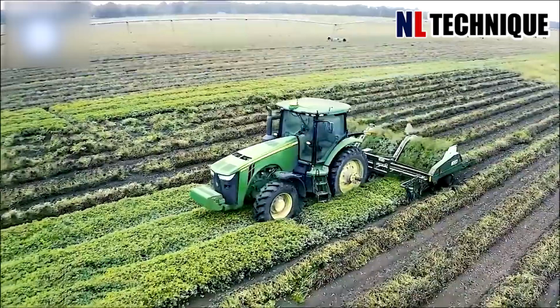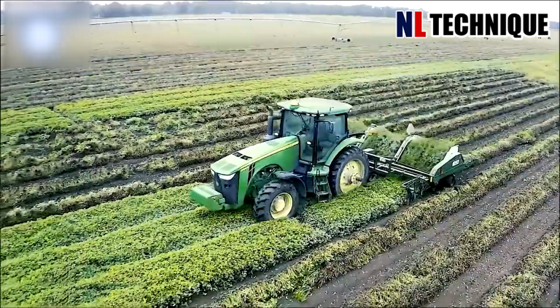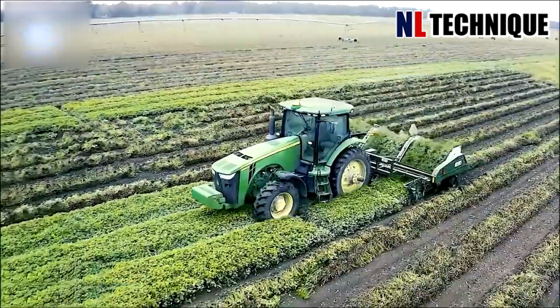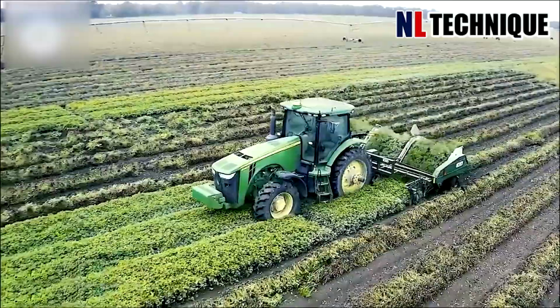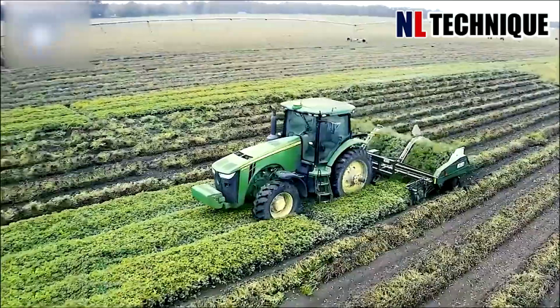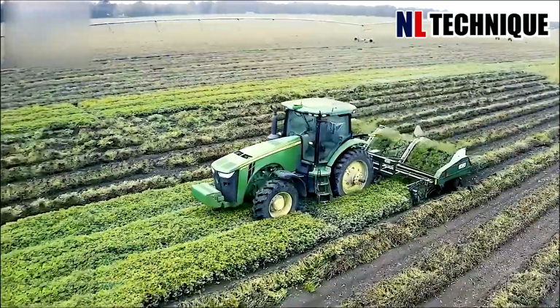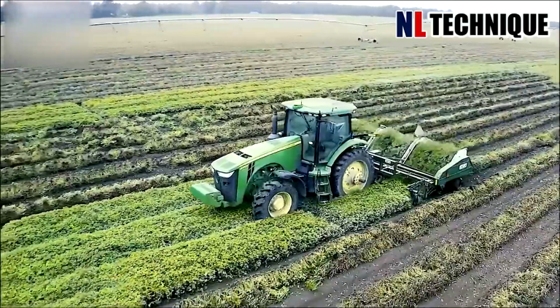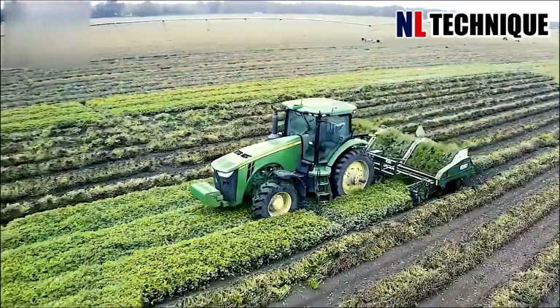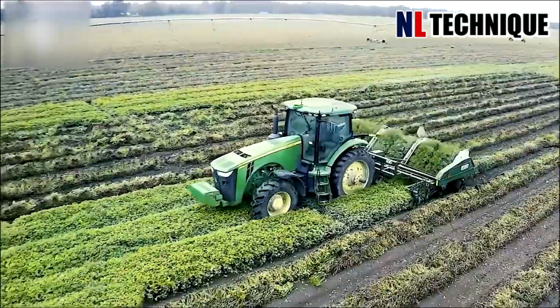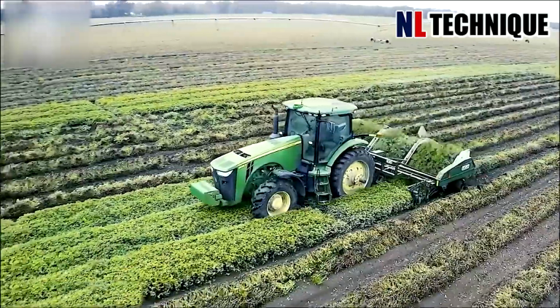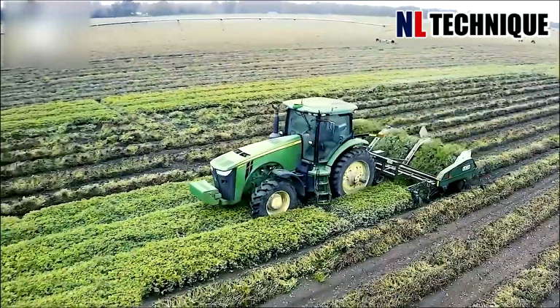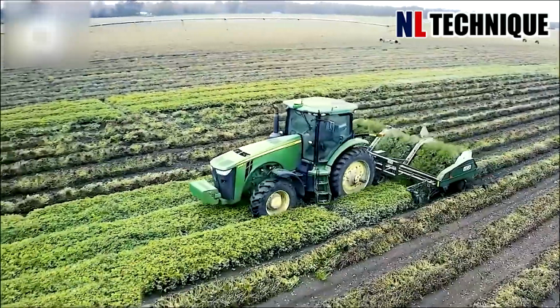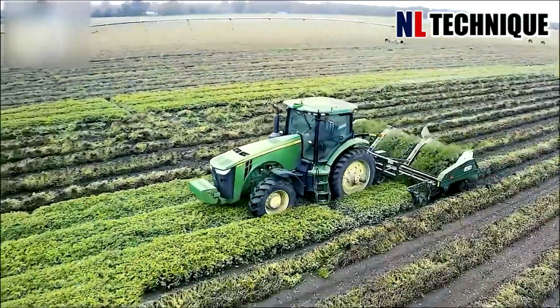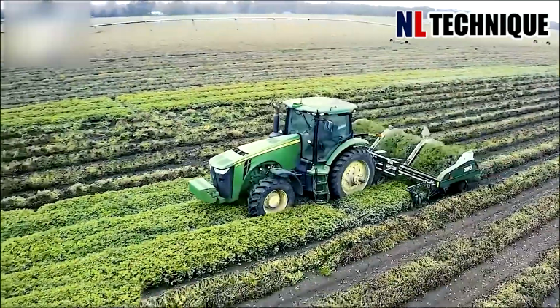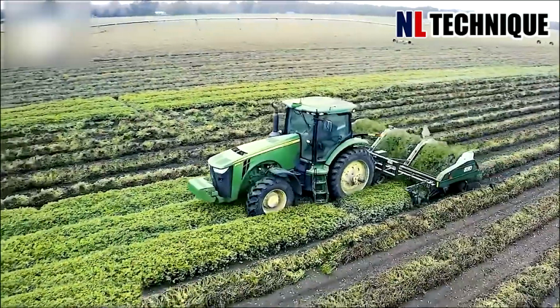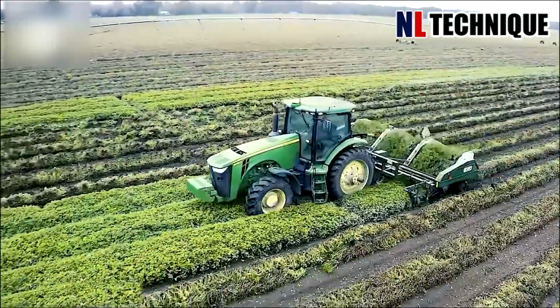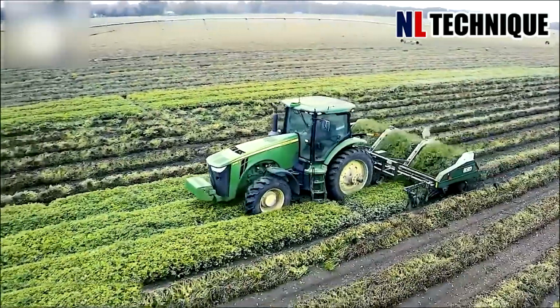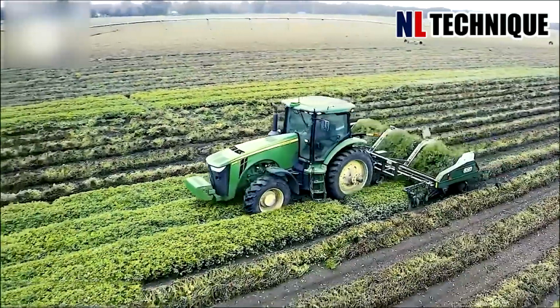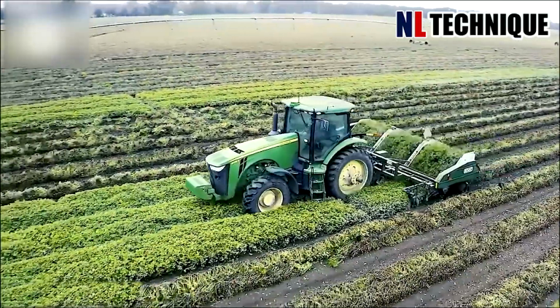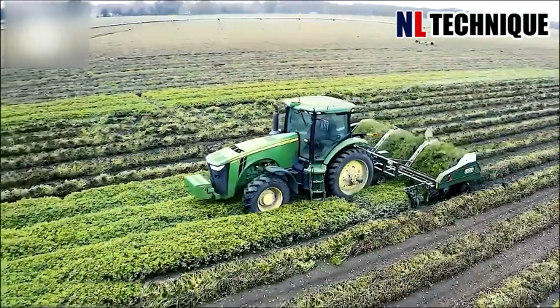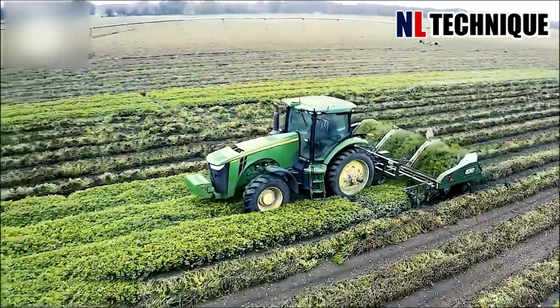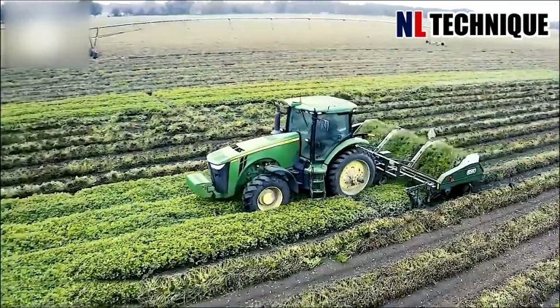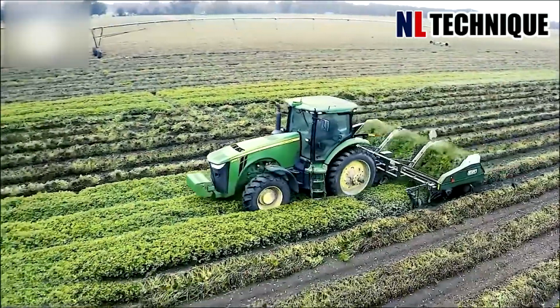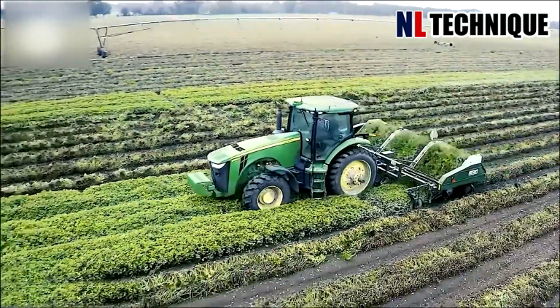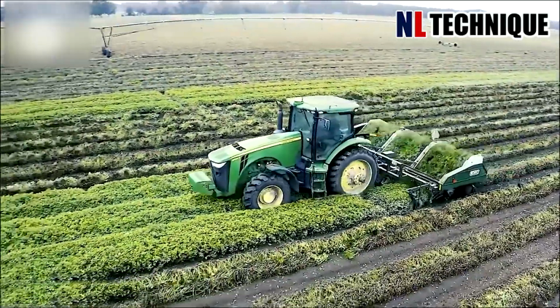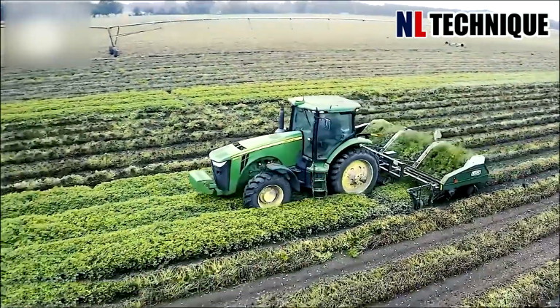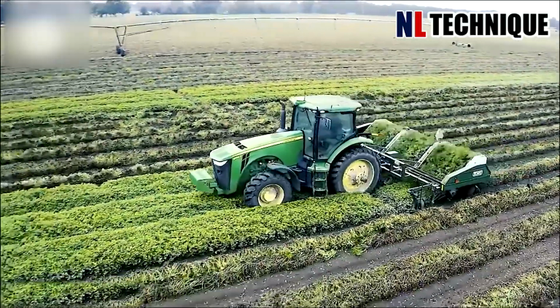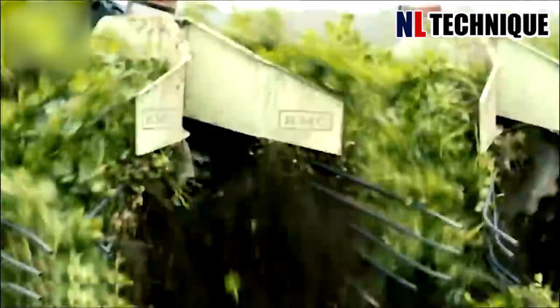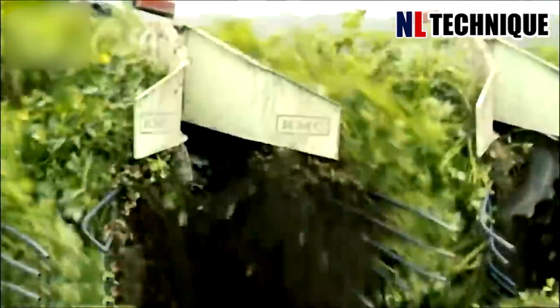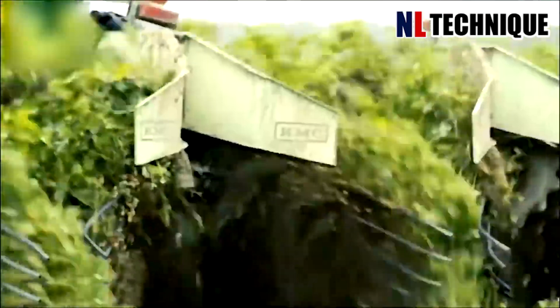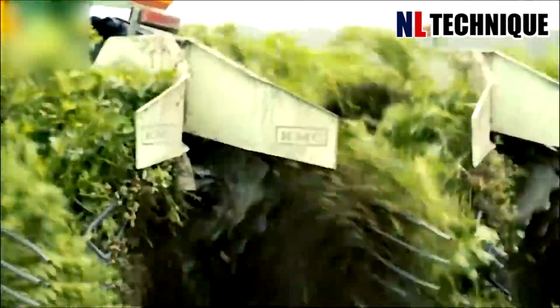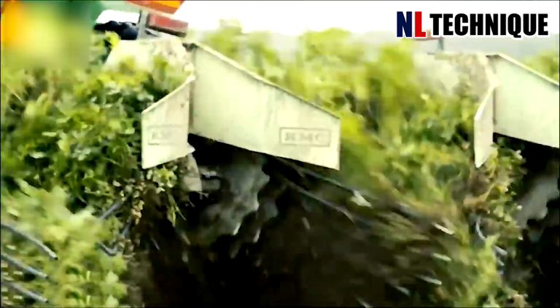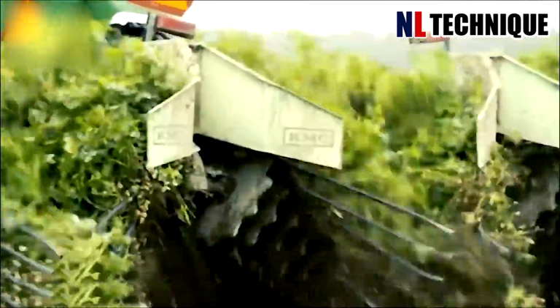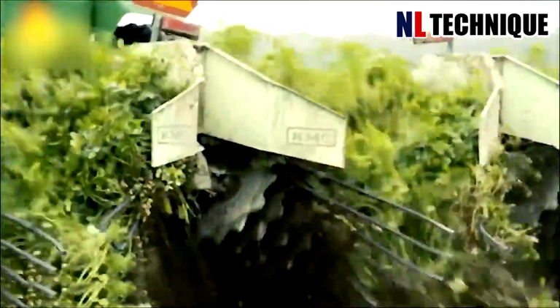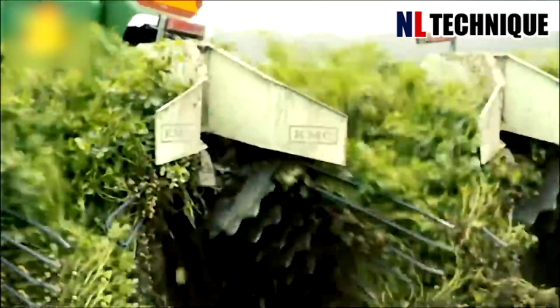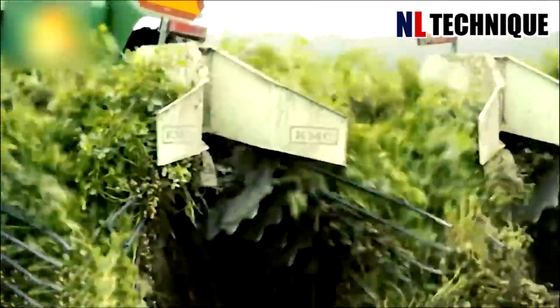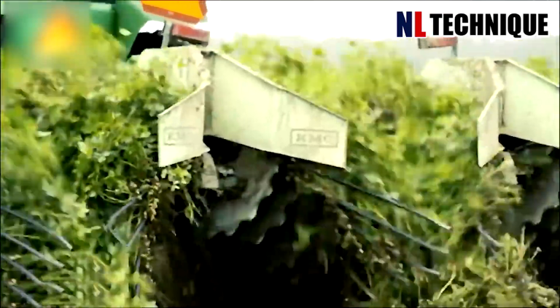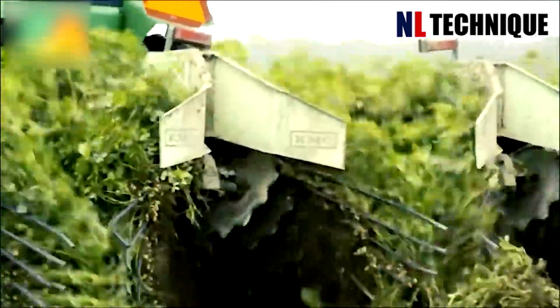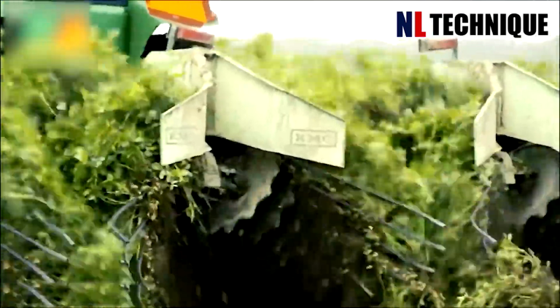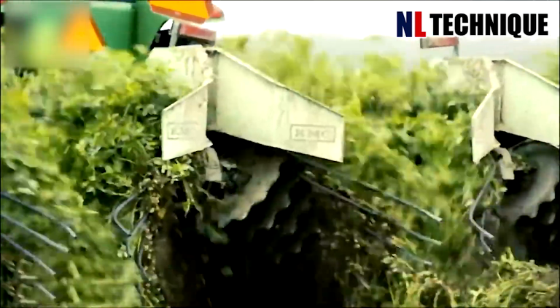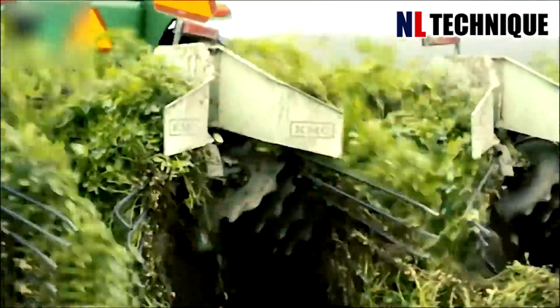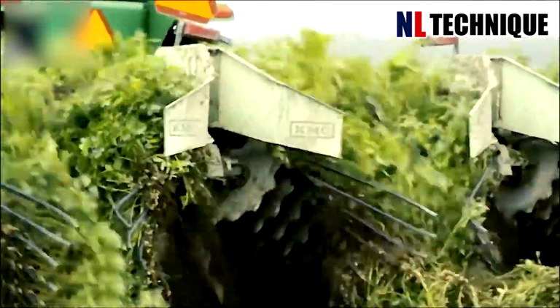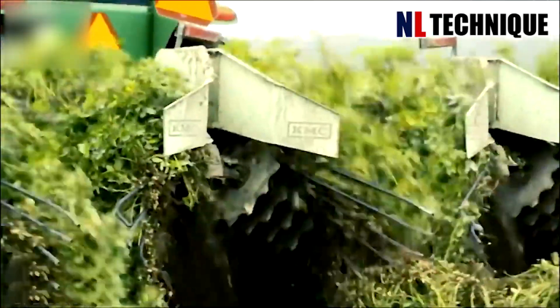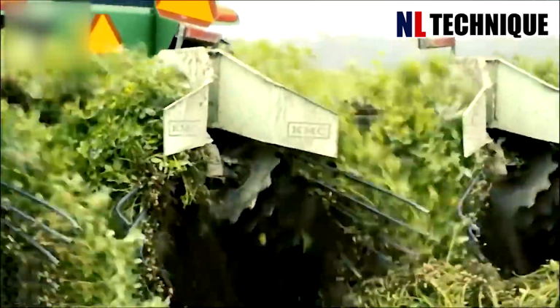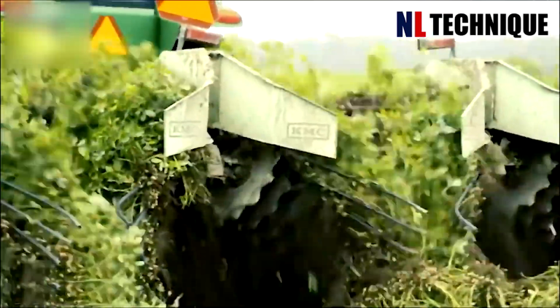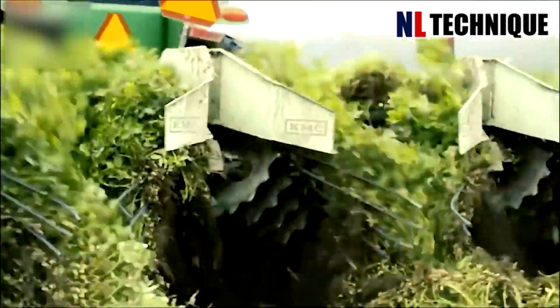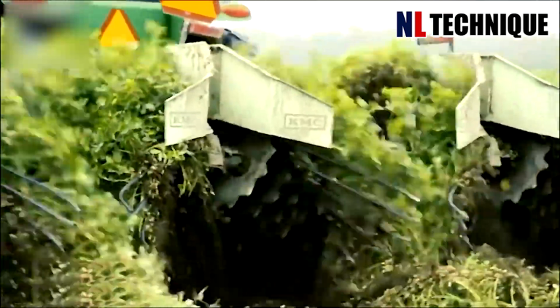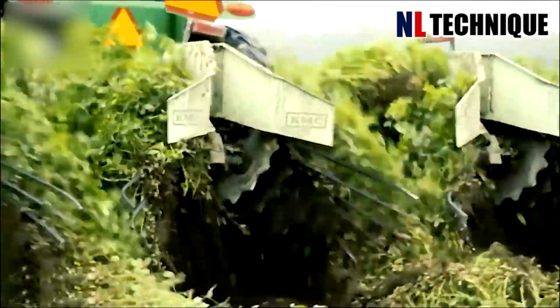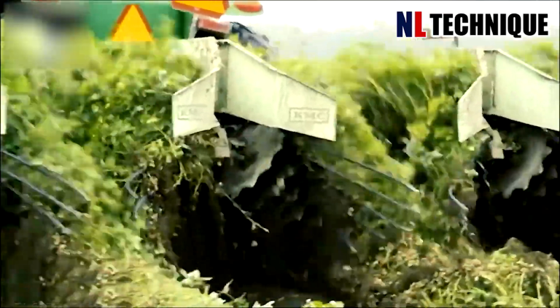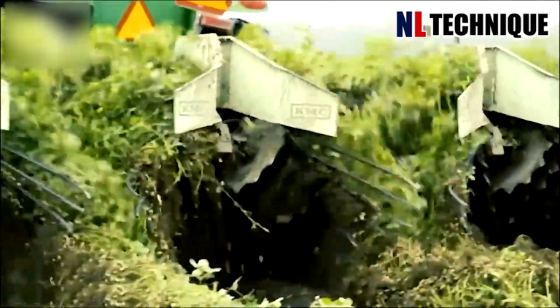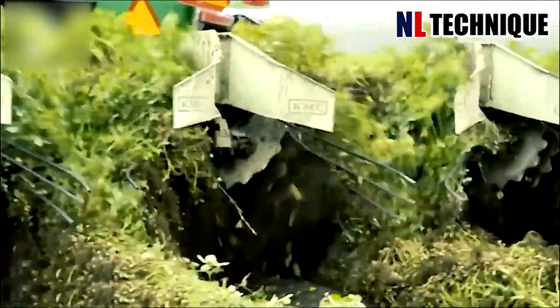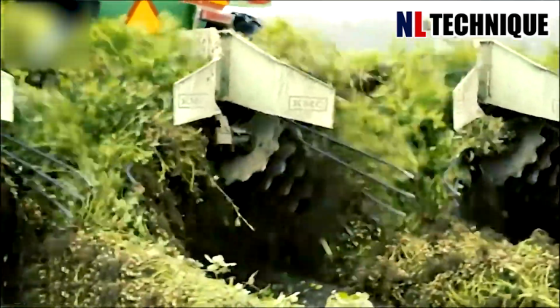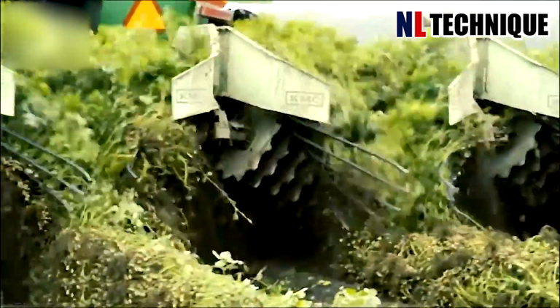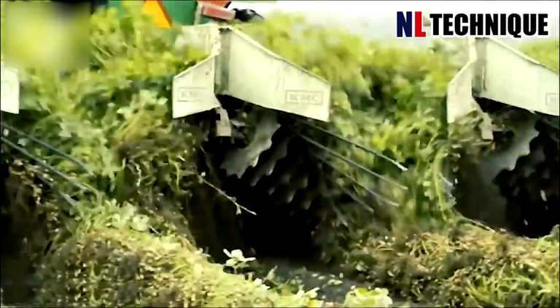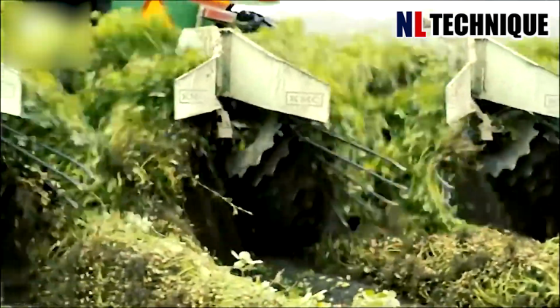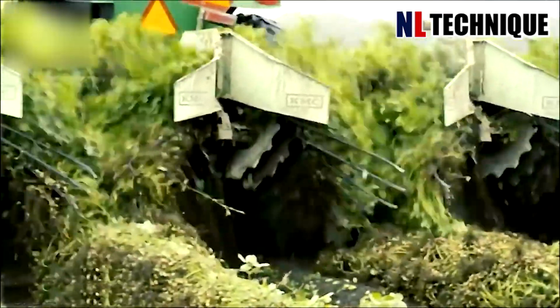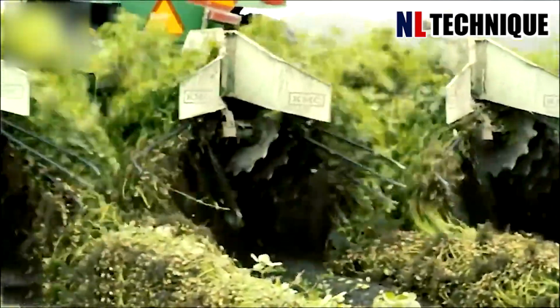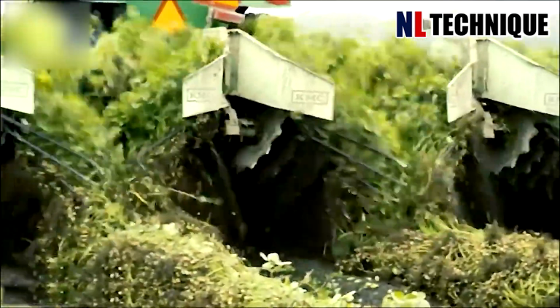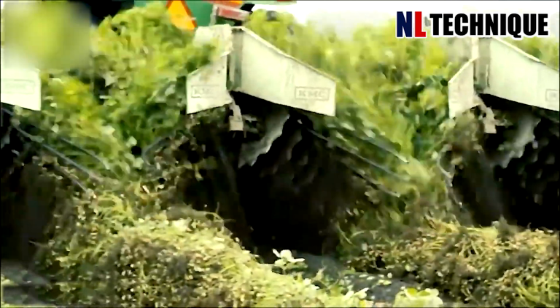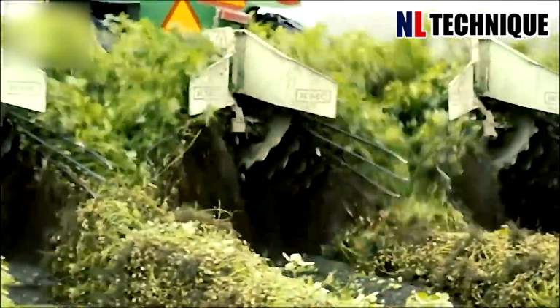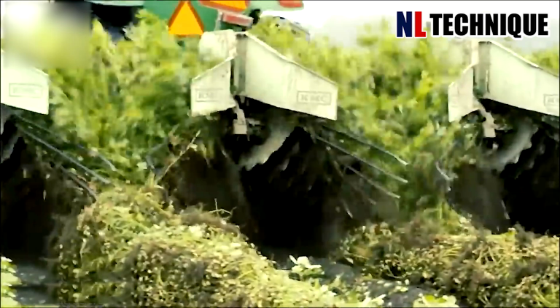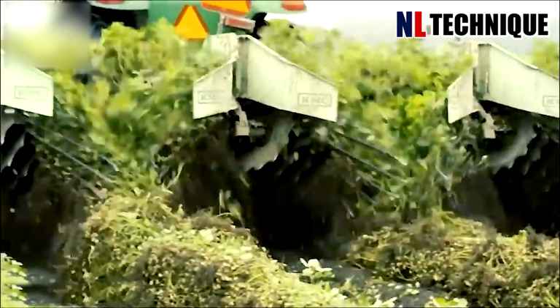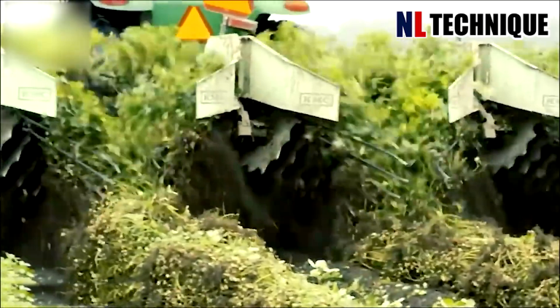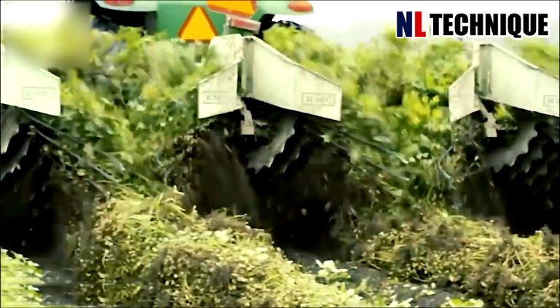The tuber harvesting machine can take only the tubers and remove water from the roots, leaving the roots on the fields.